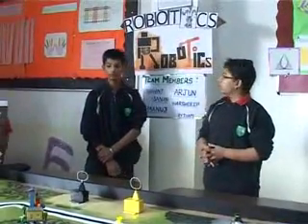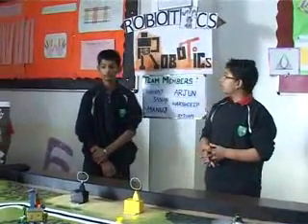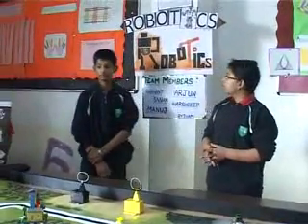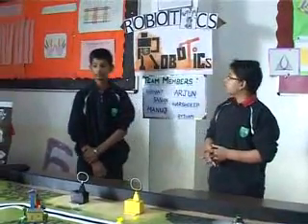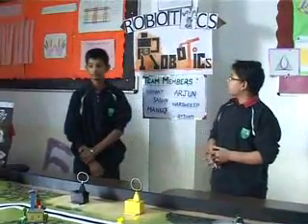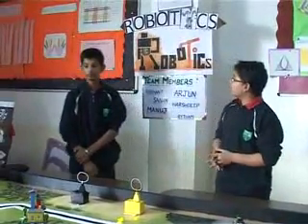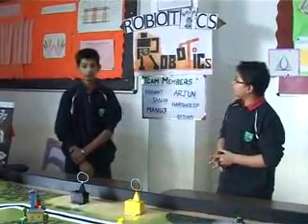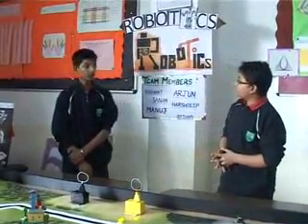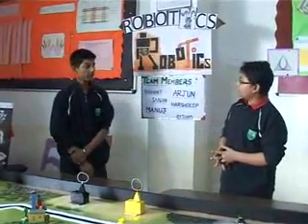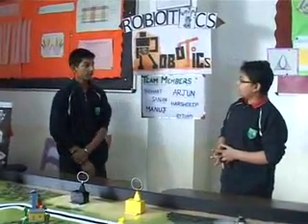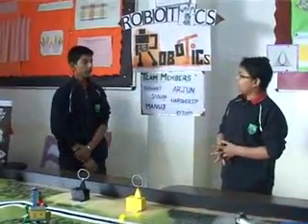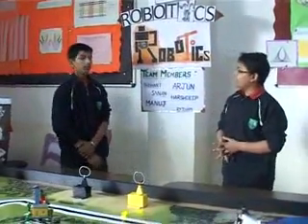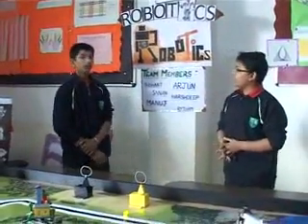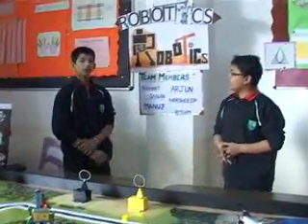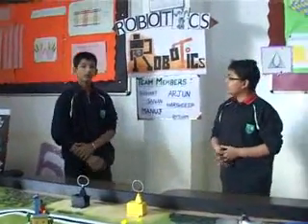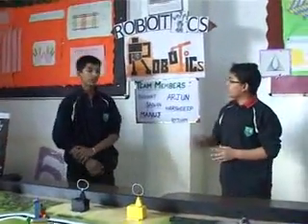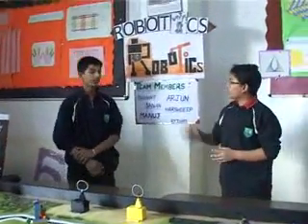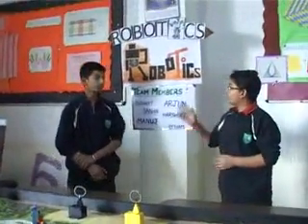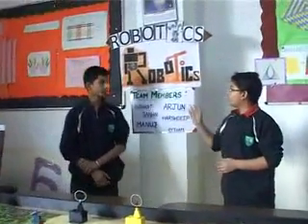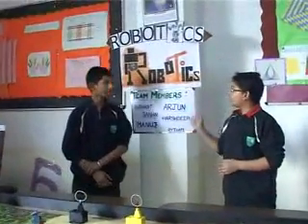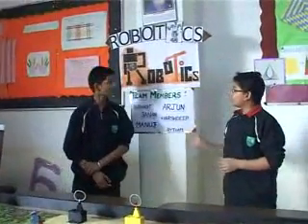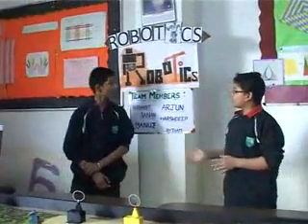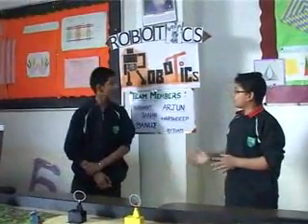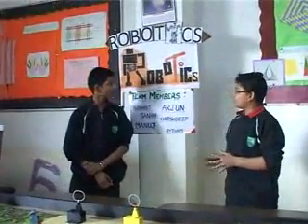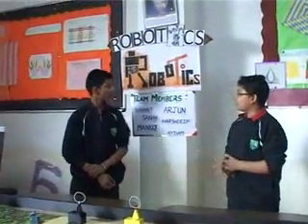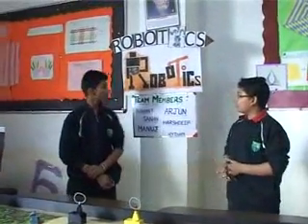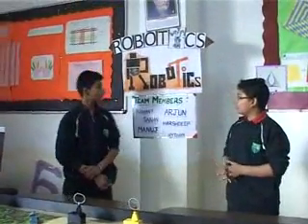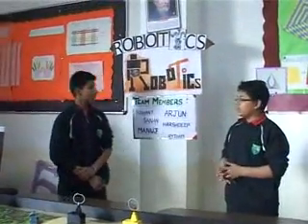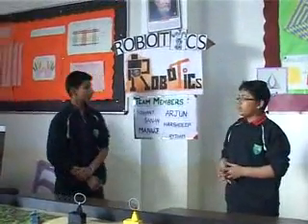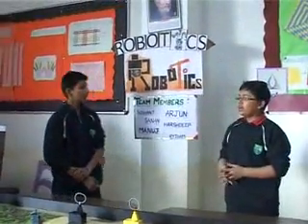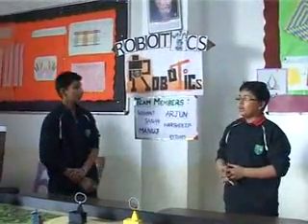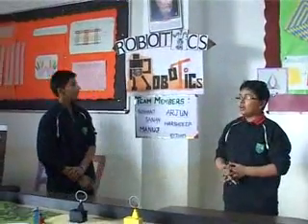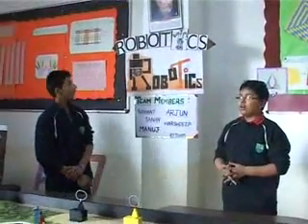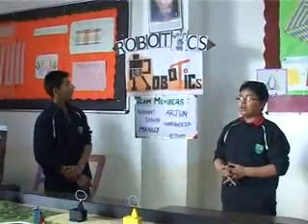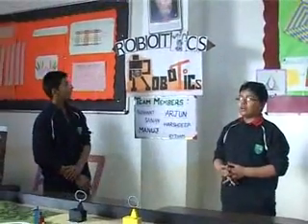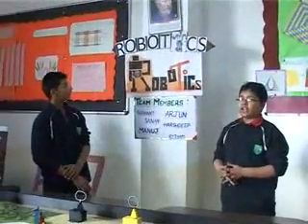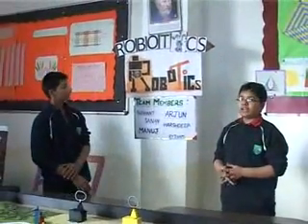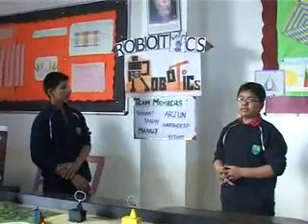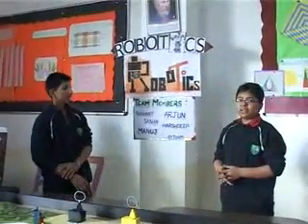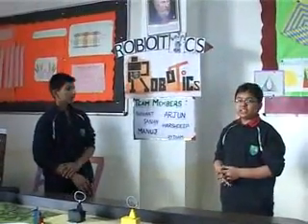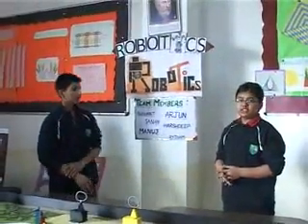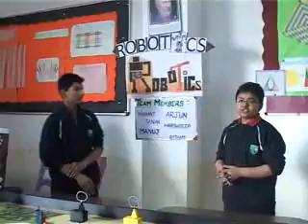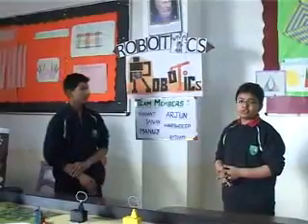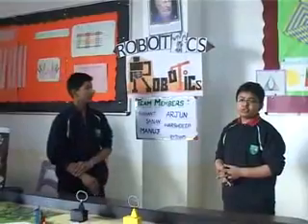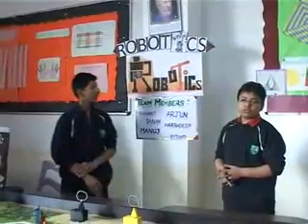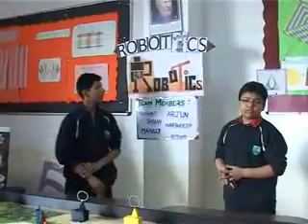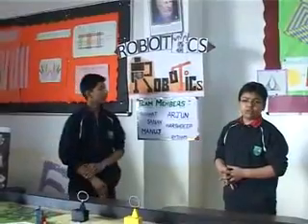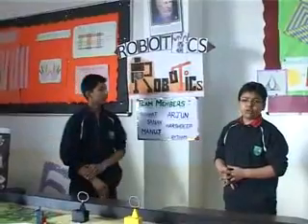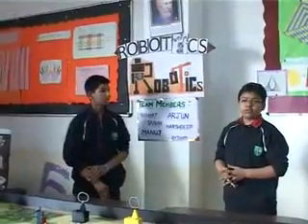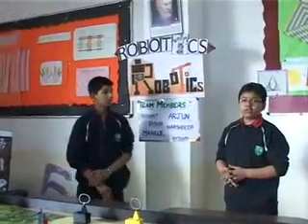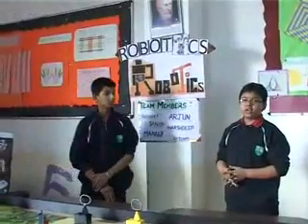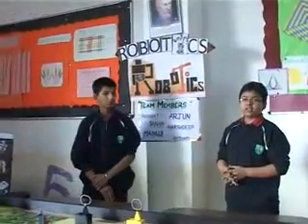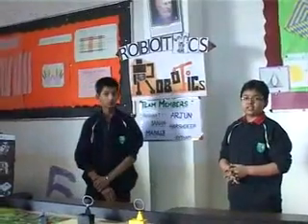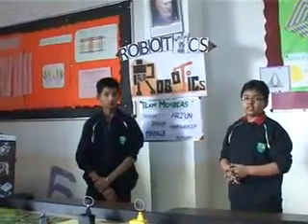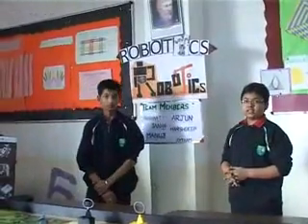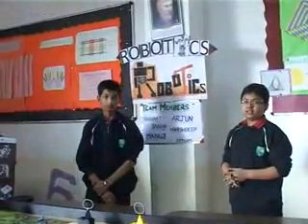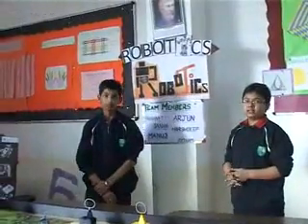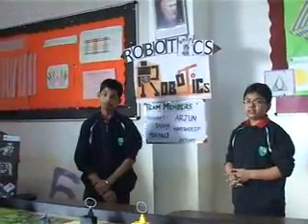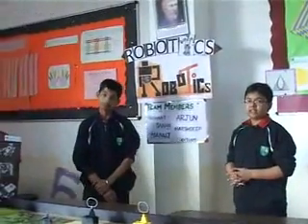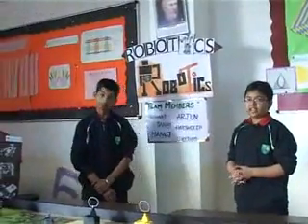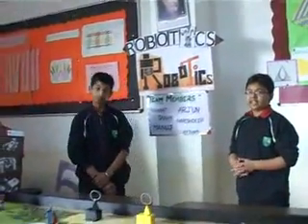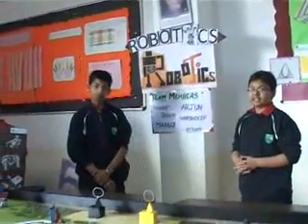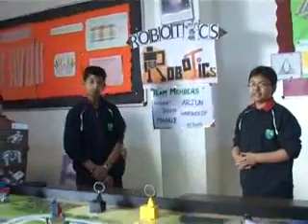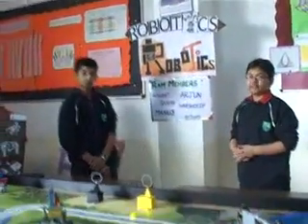We are the robotics group. Please do vote for us. Thank you.